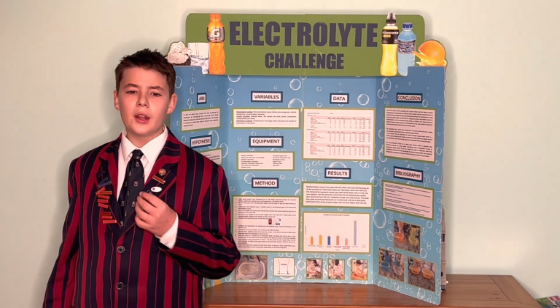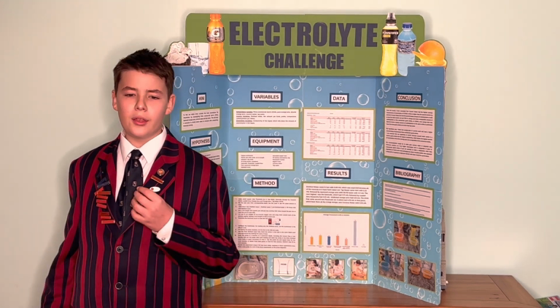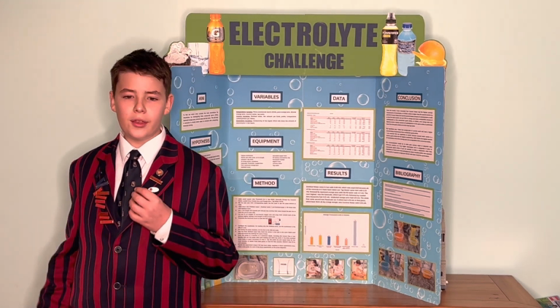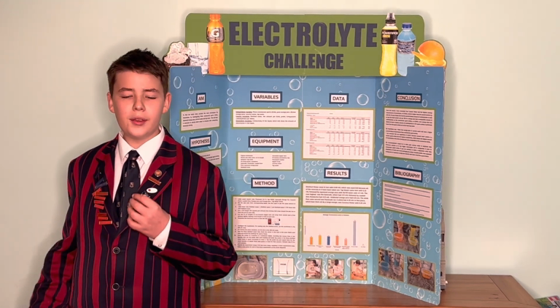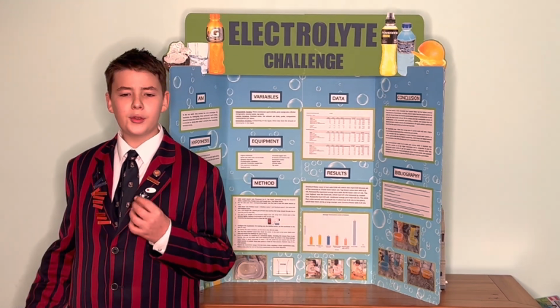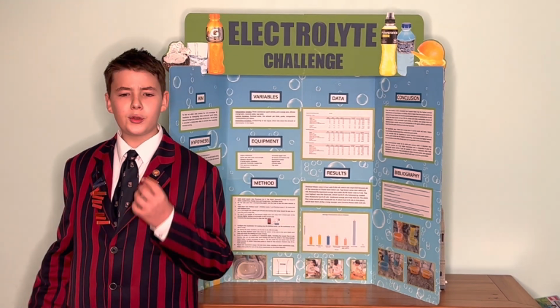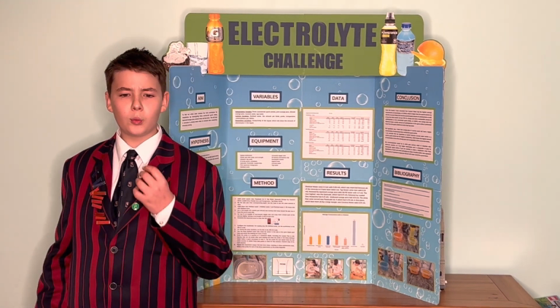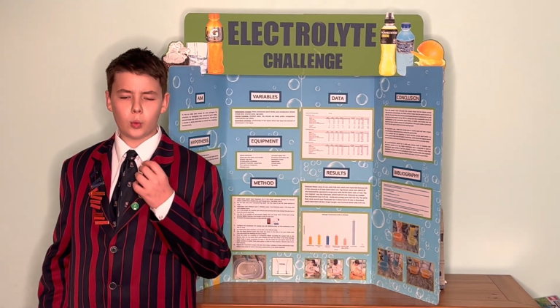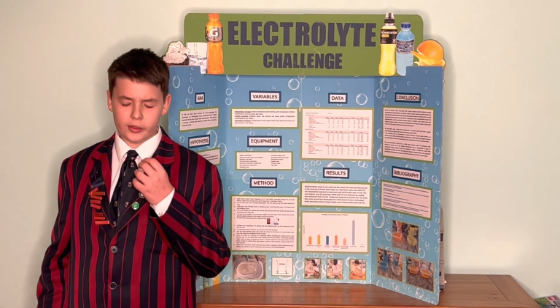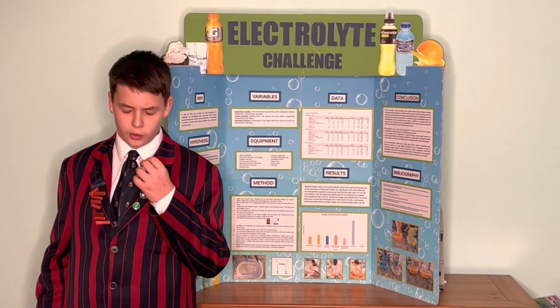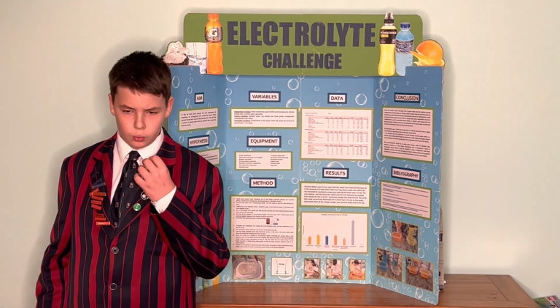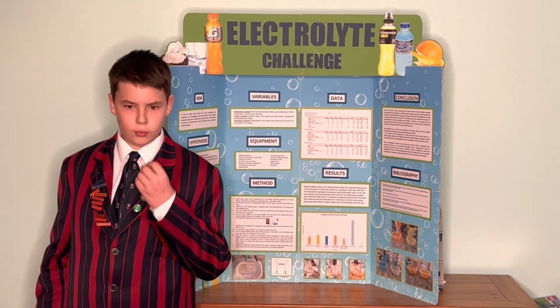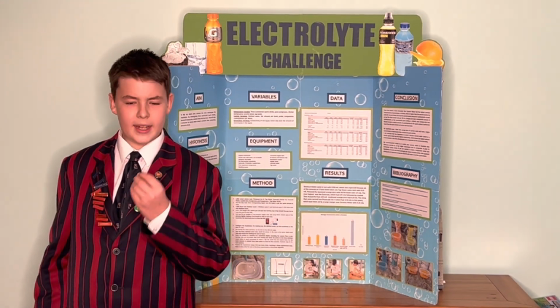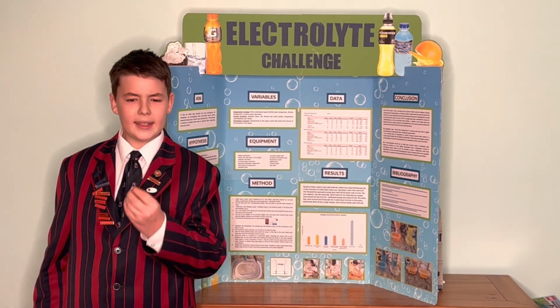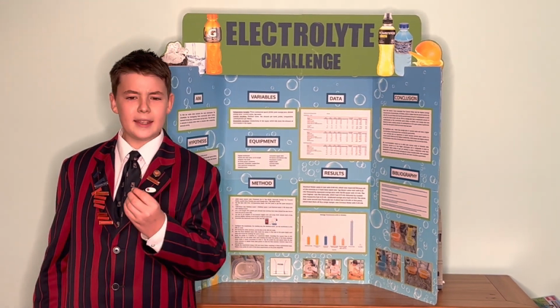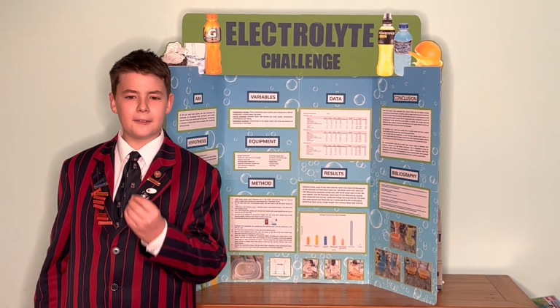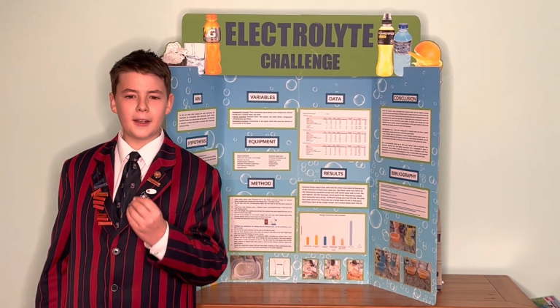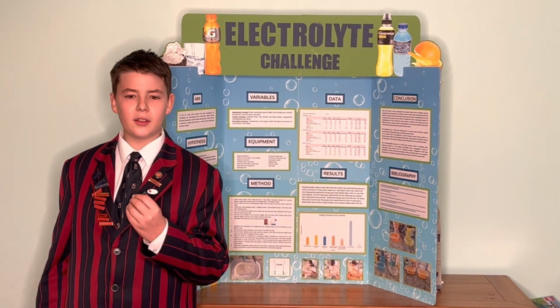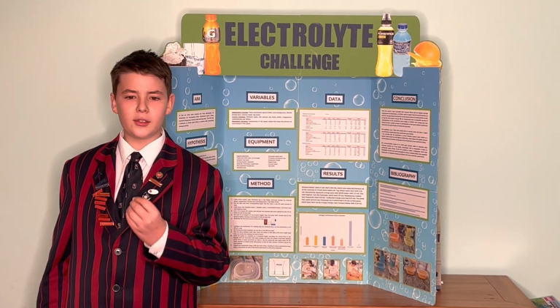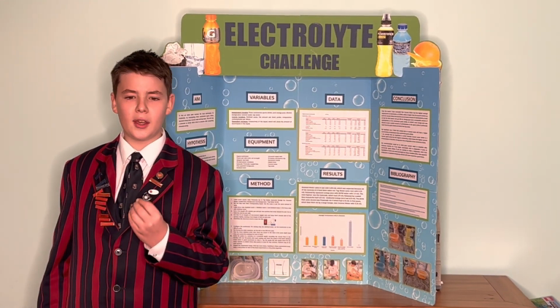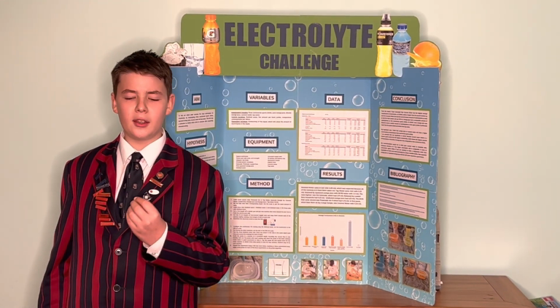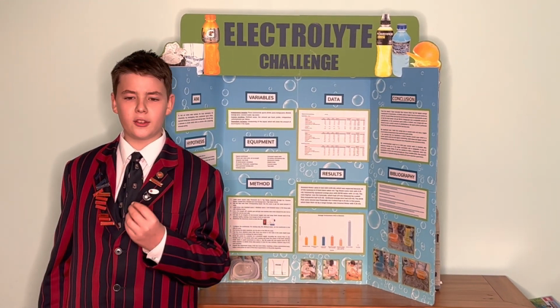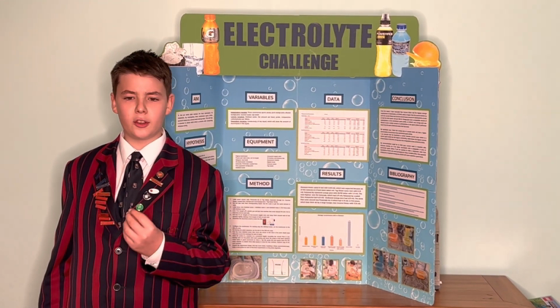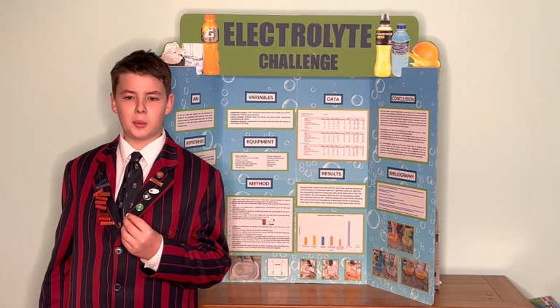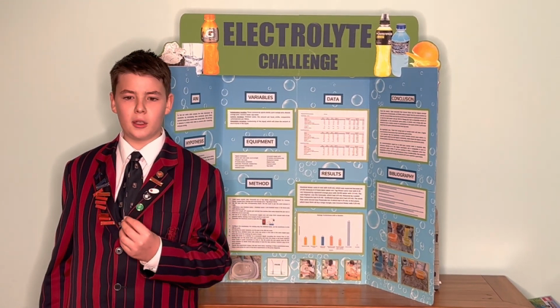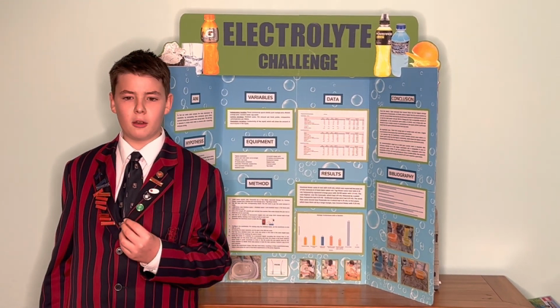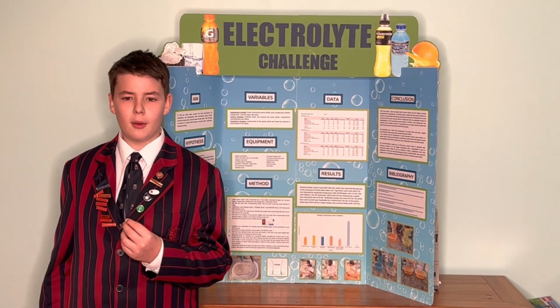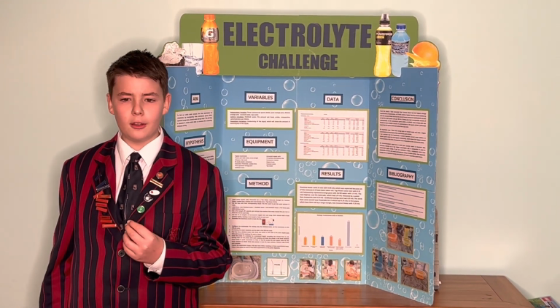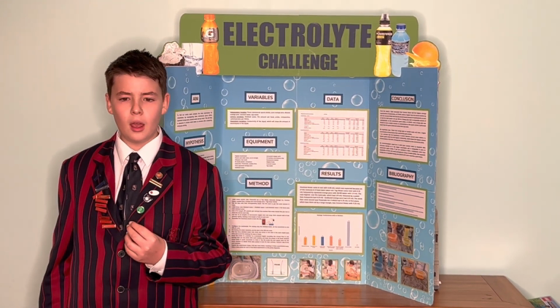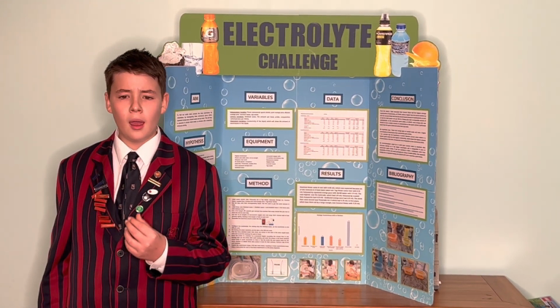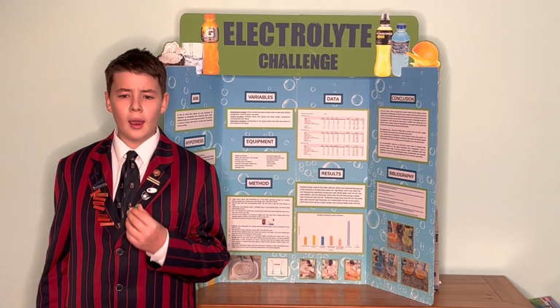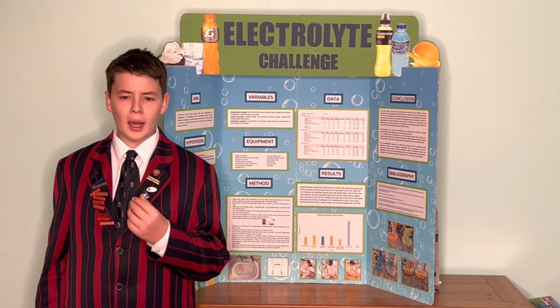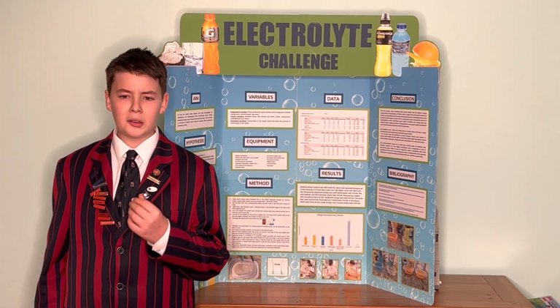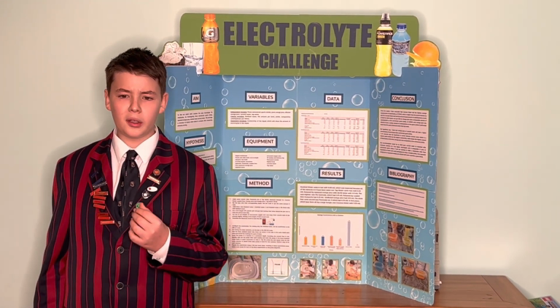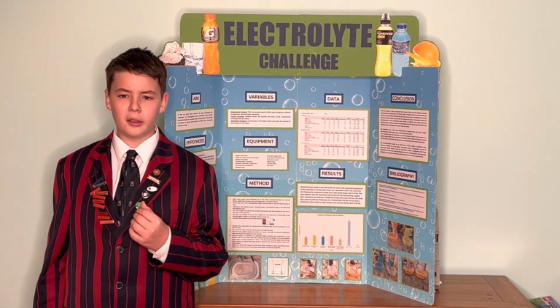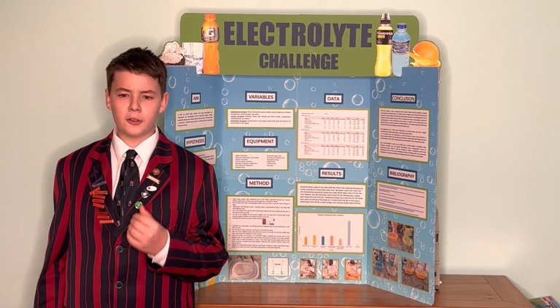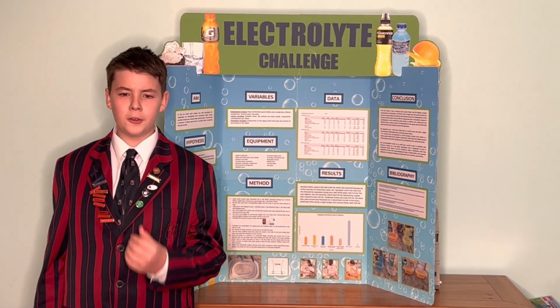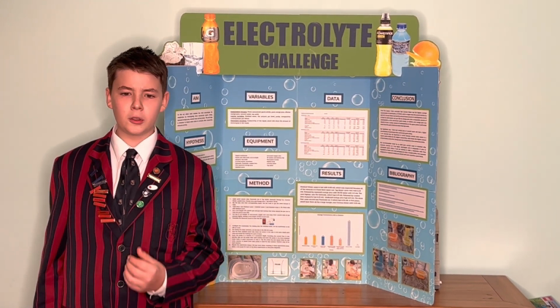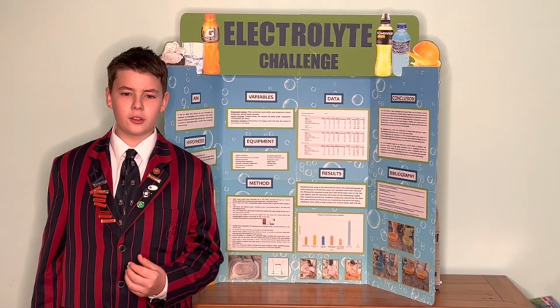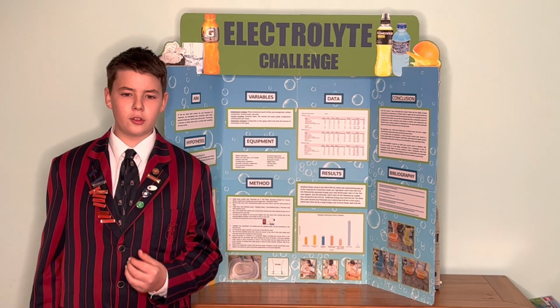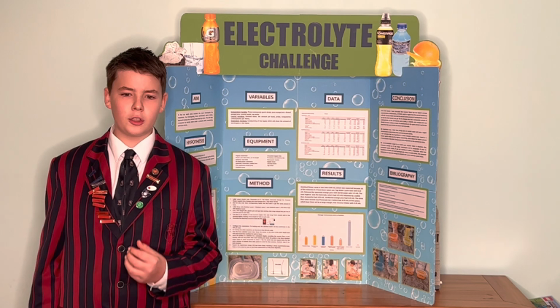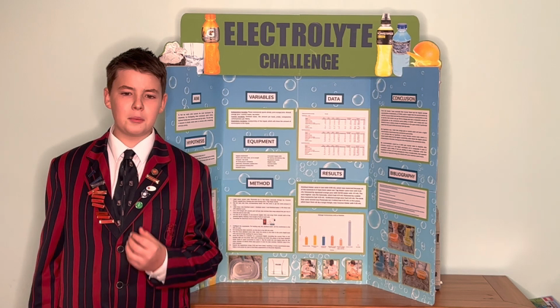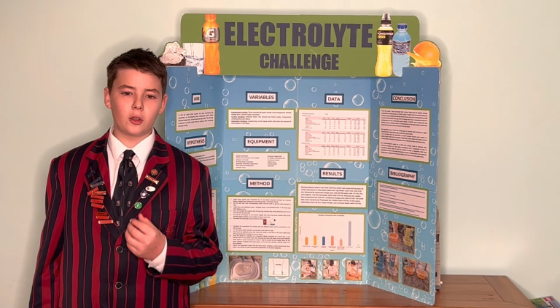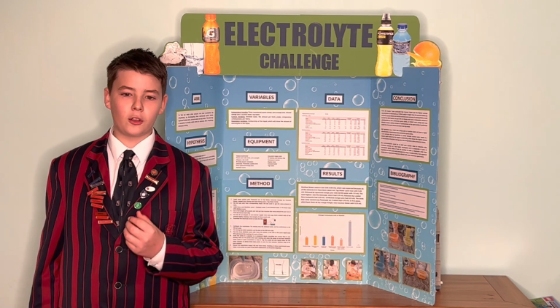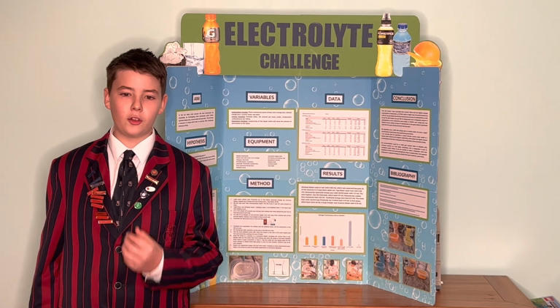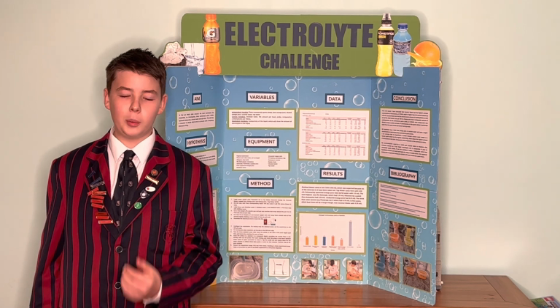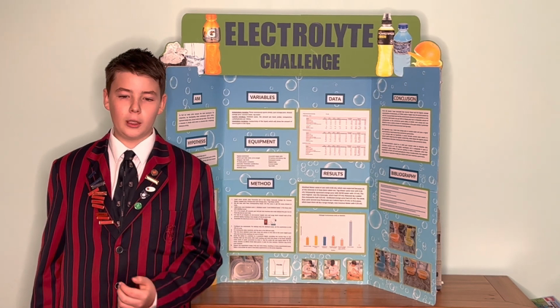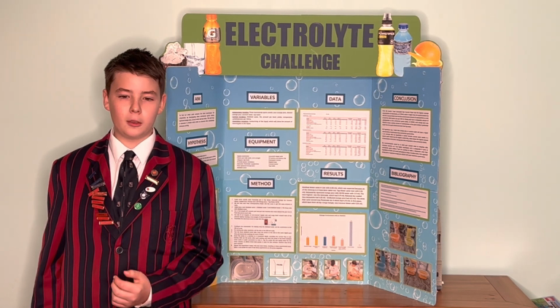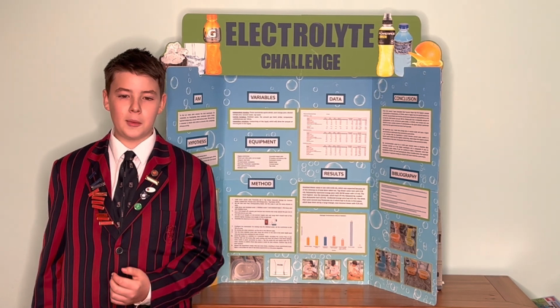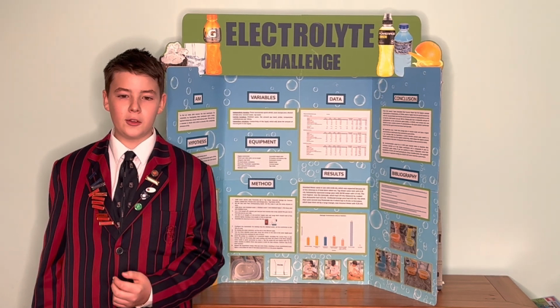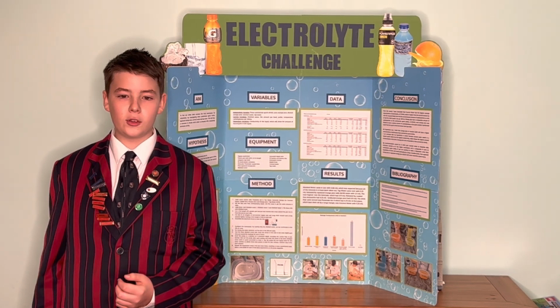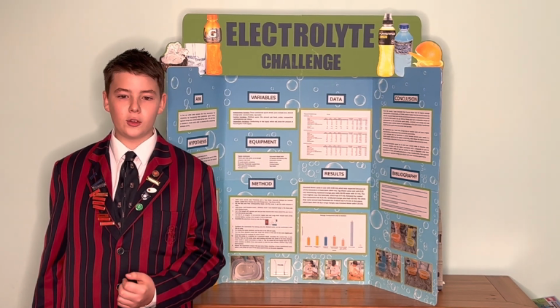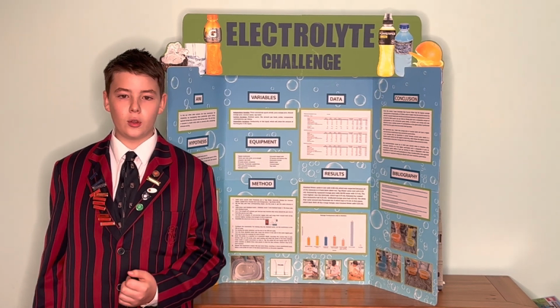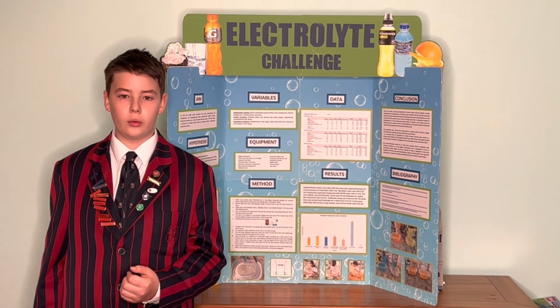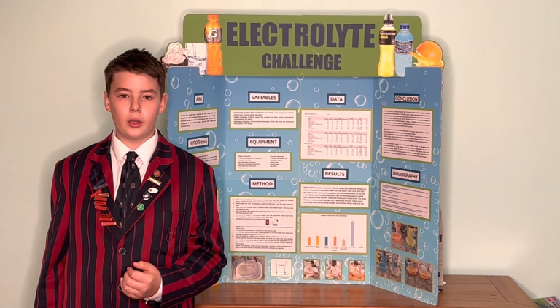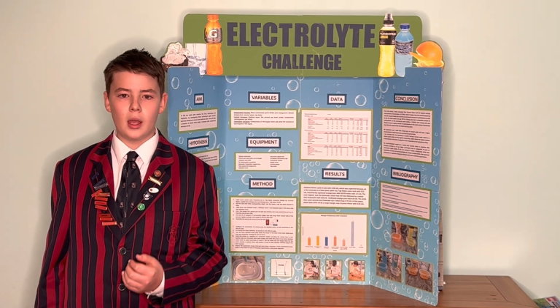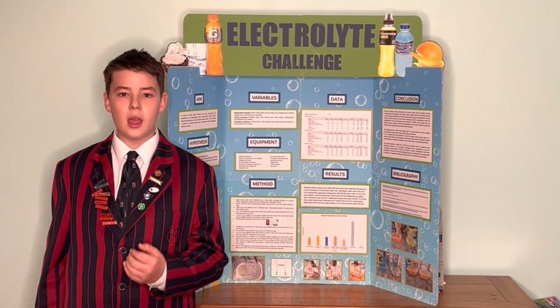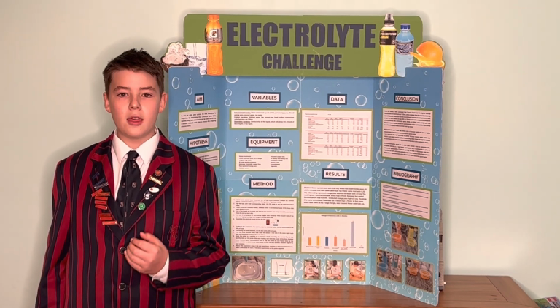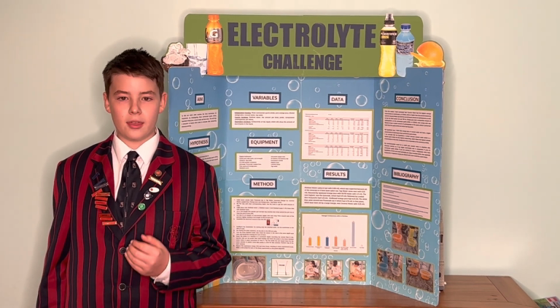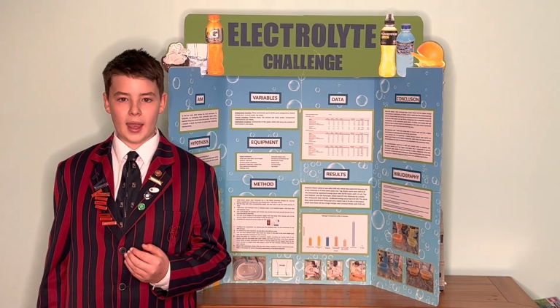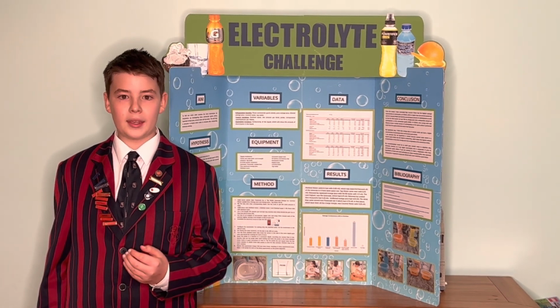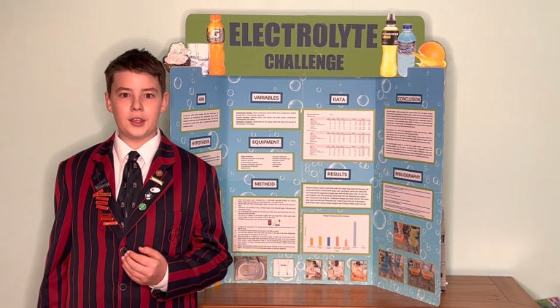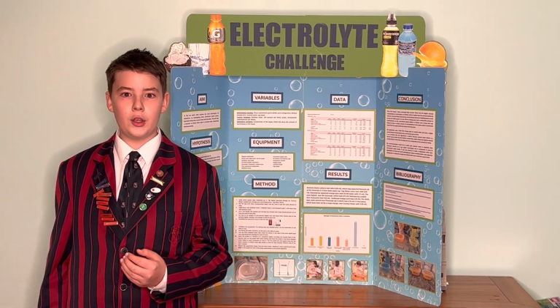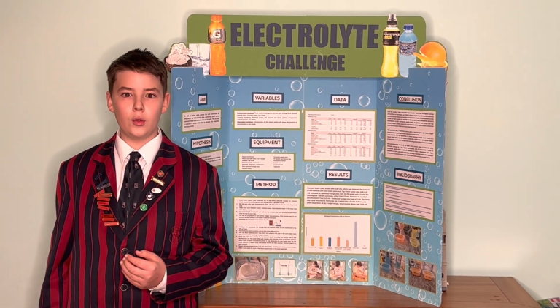This was a really fun science experiment and I look forward to doing more experiments soon. Thank you.